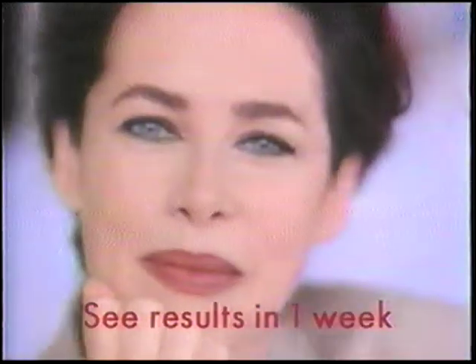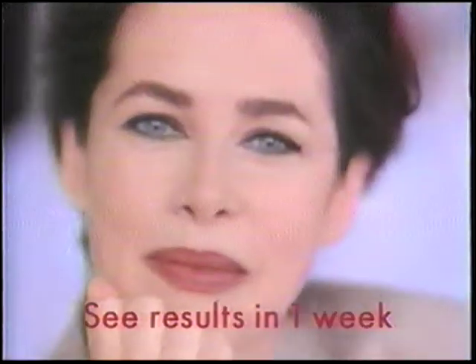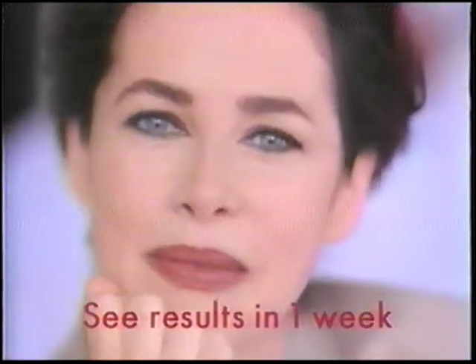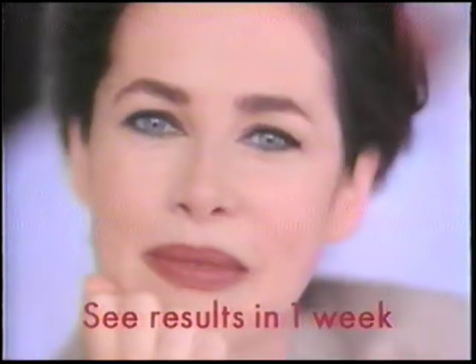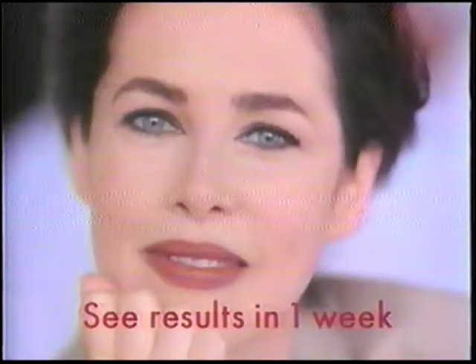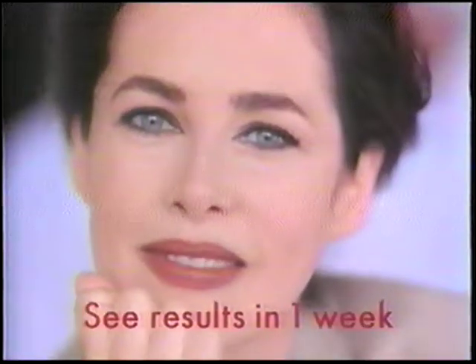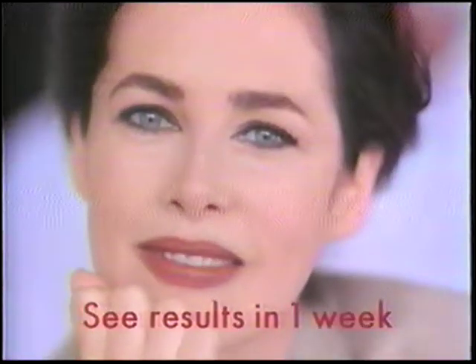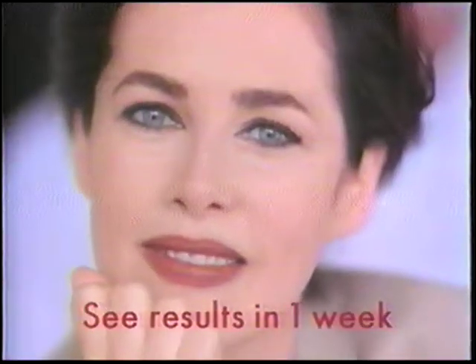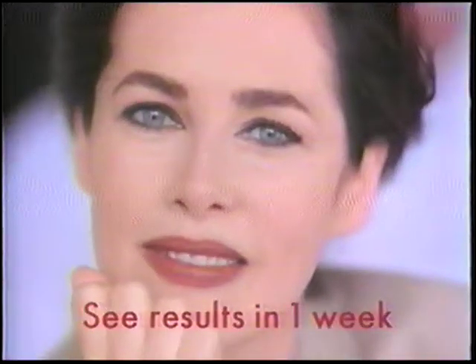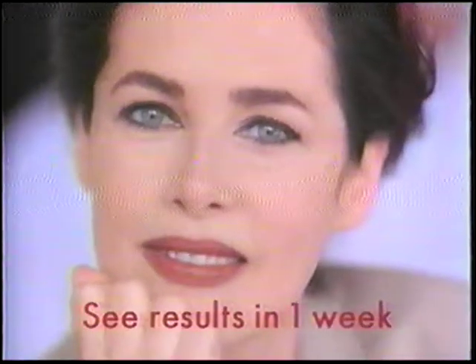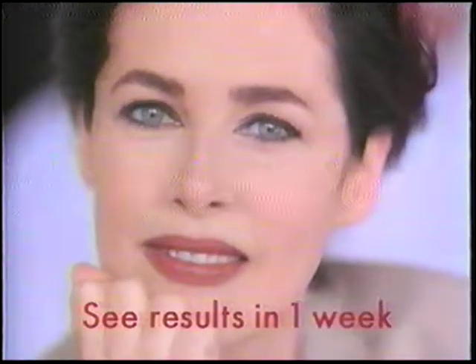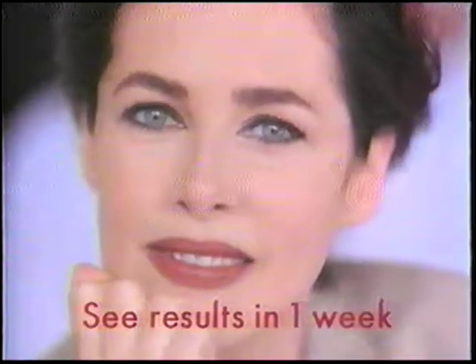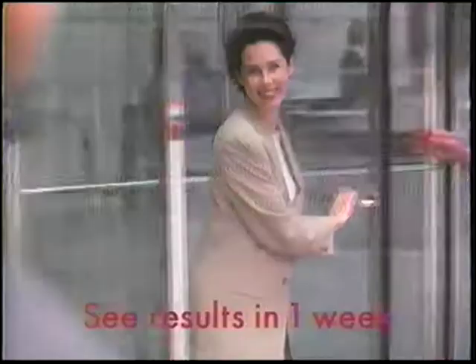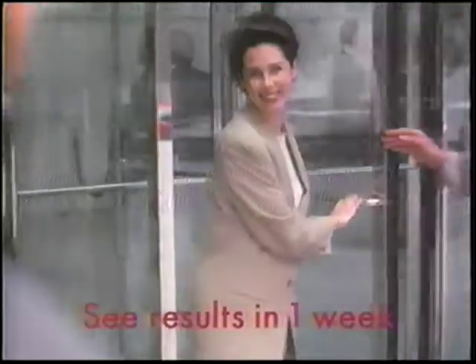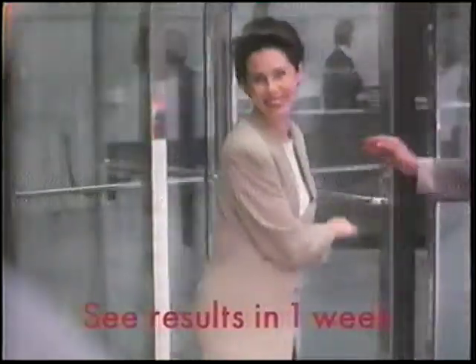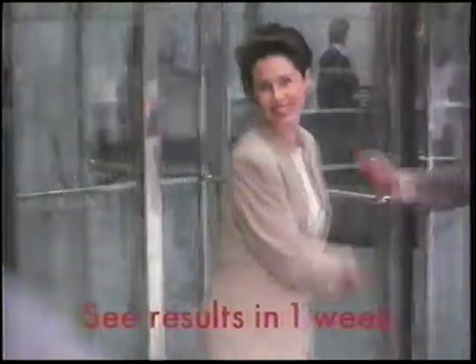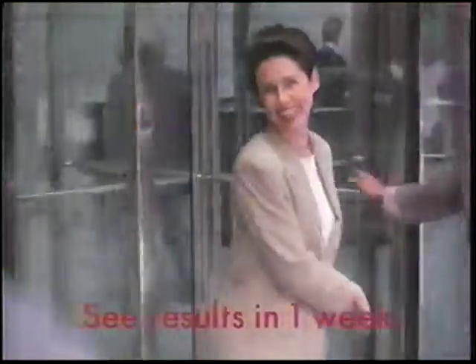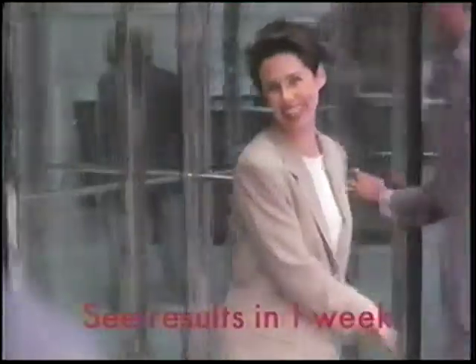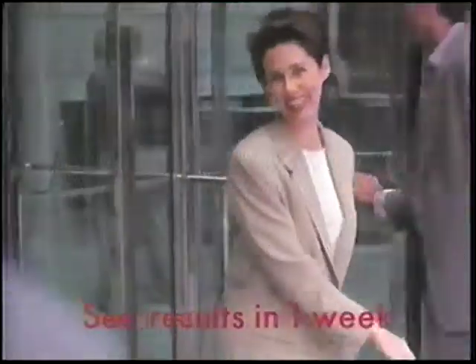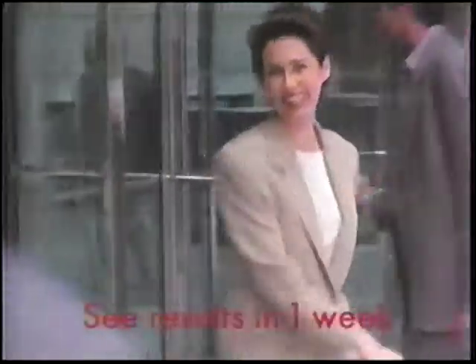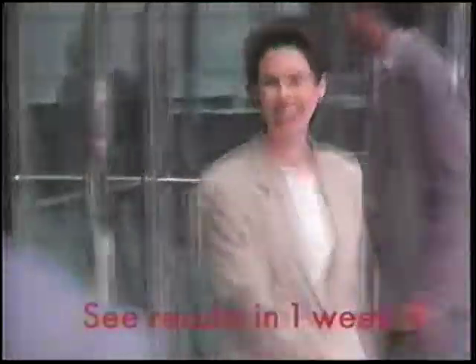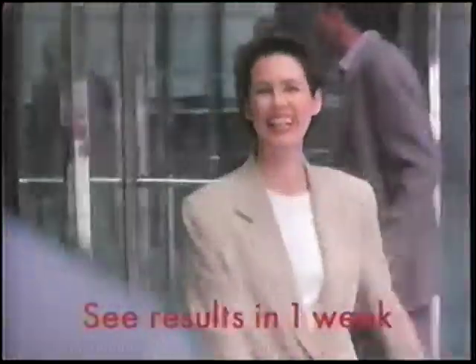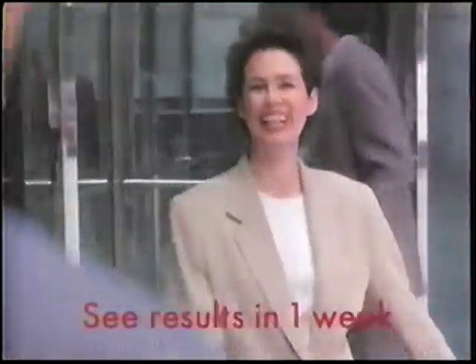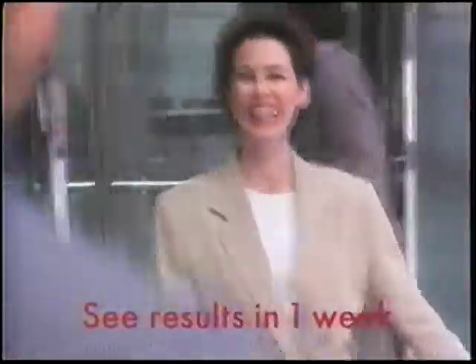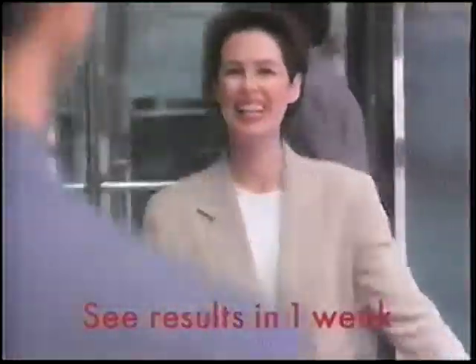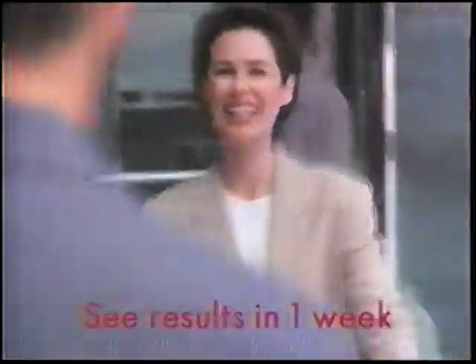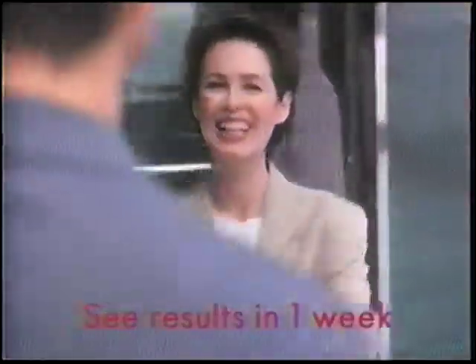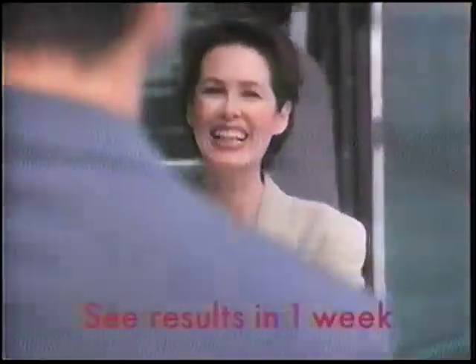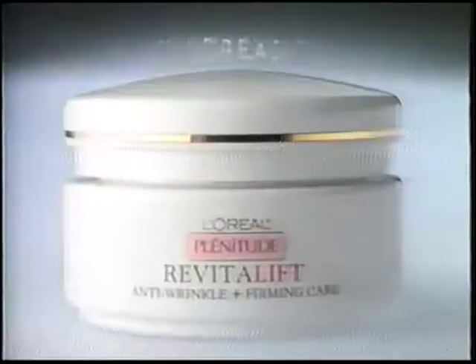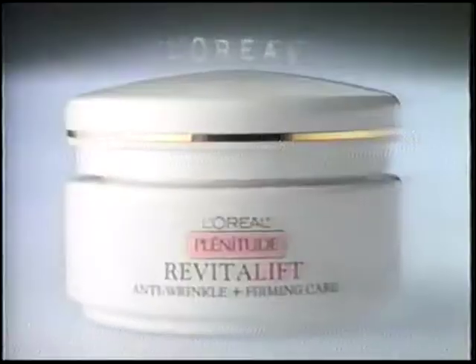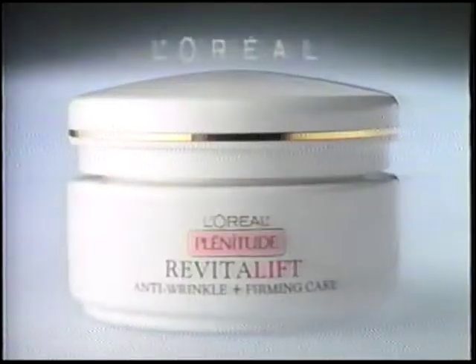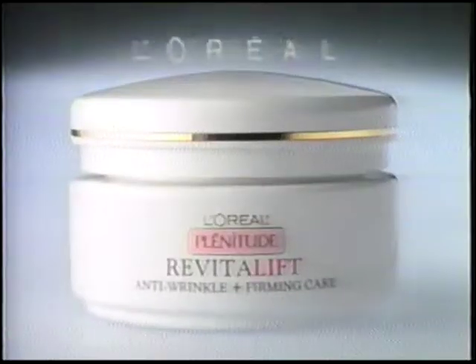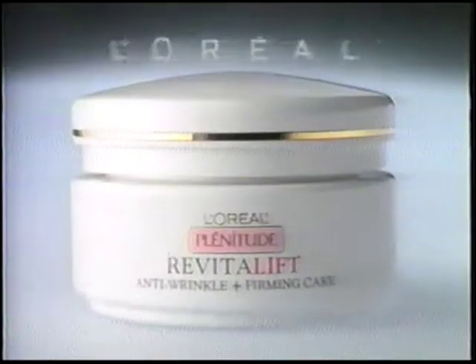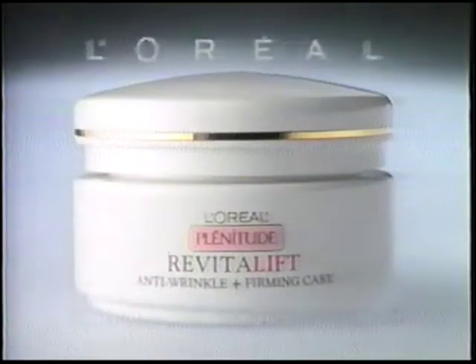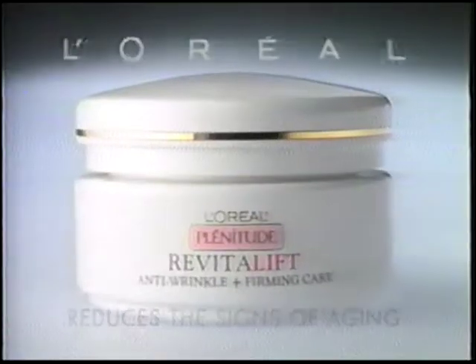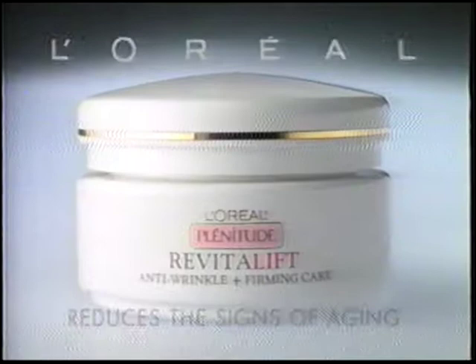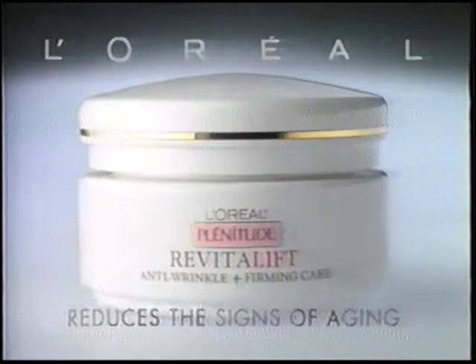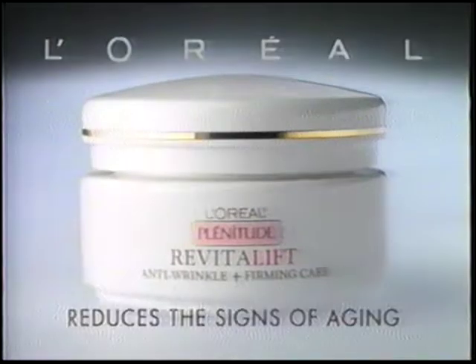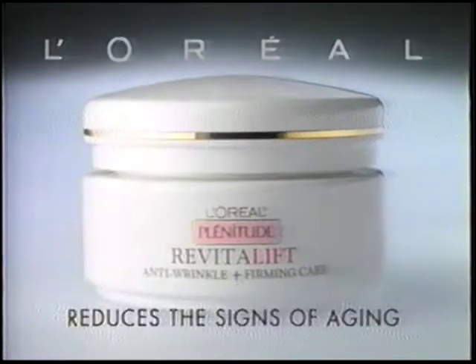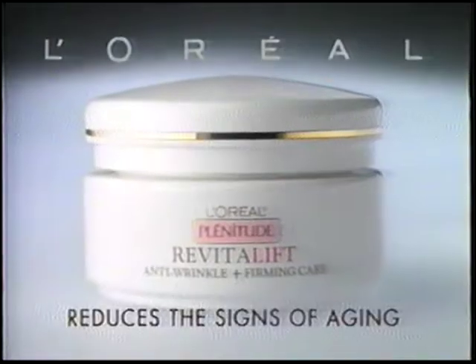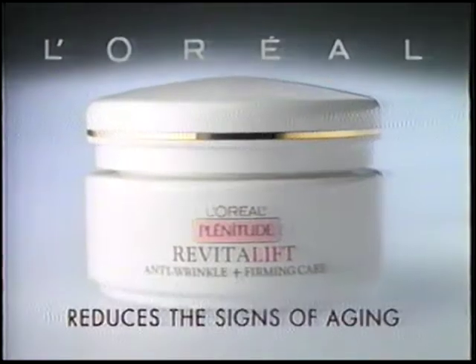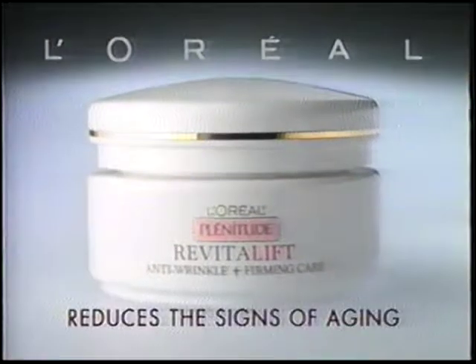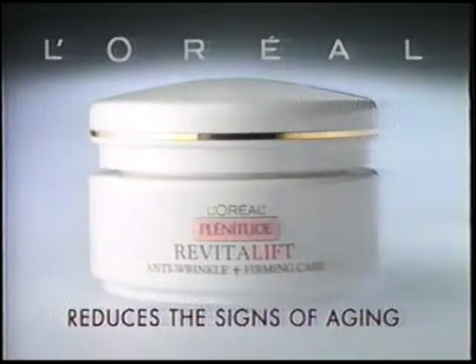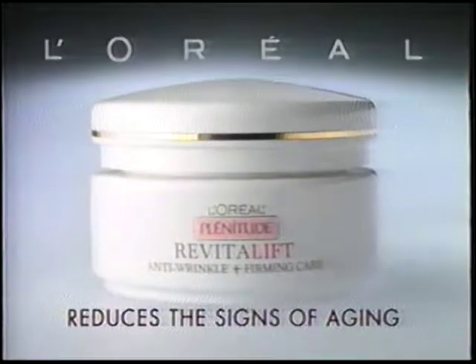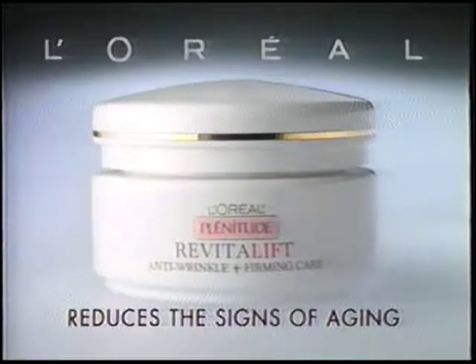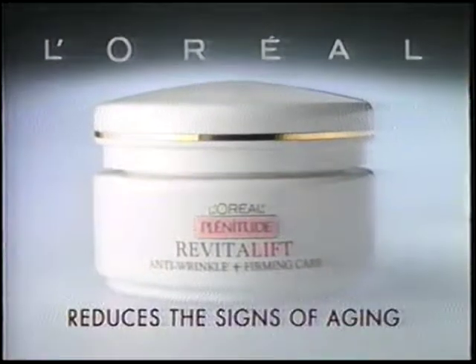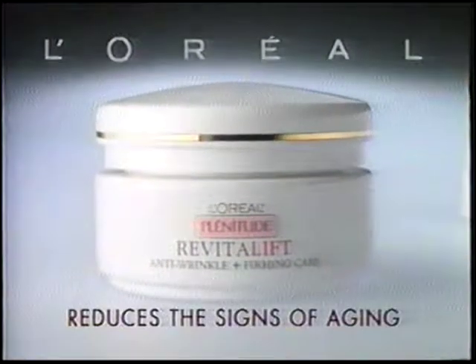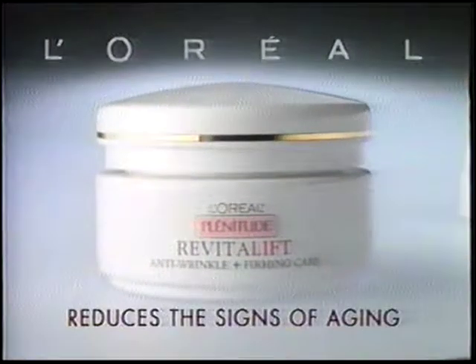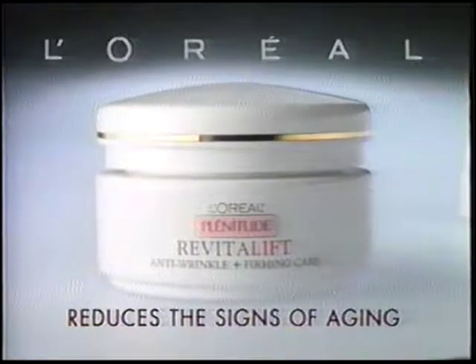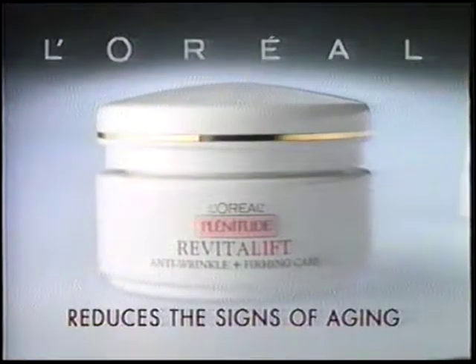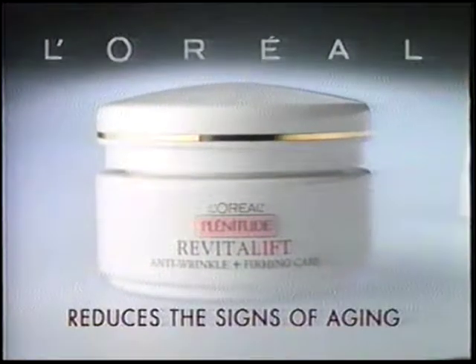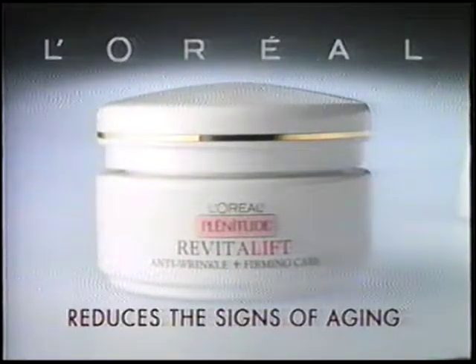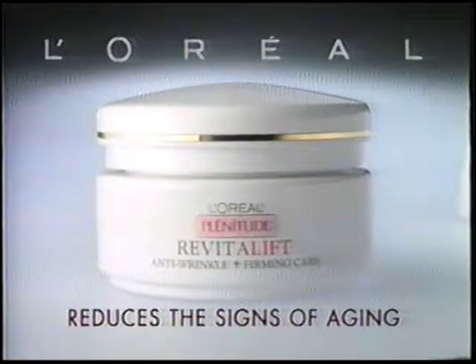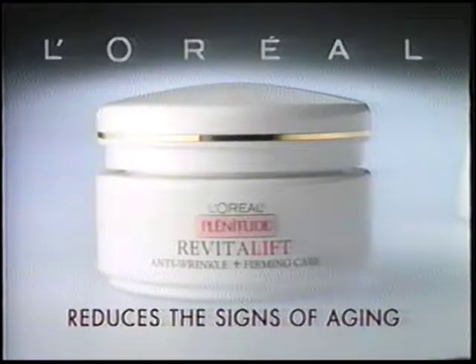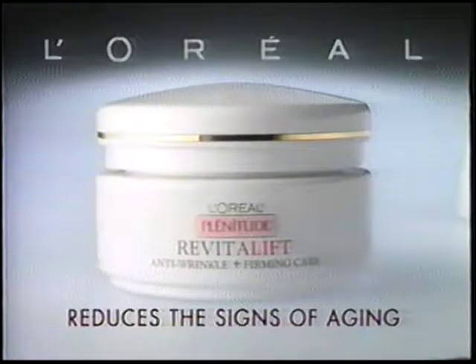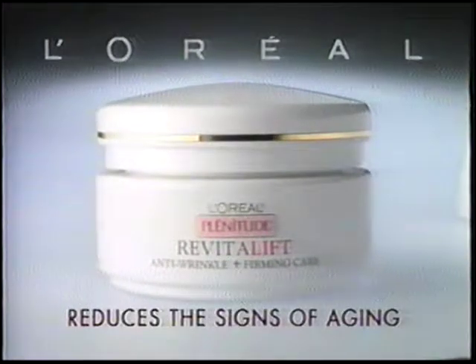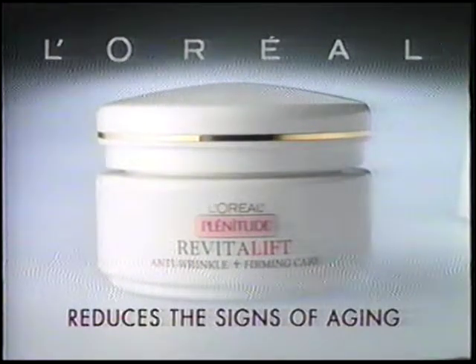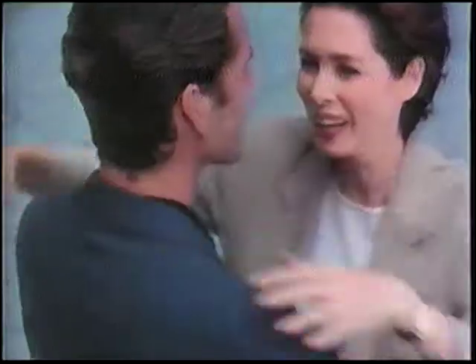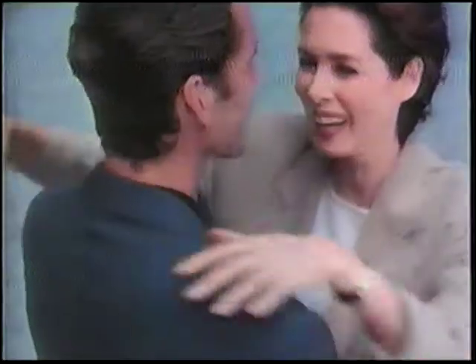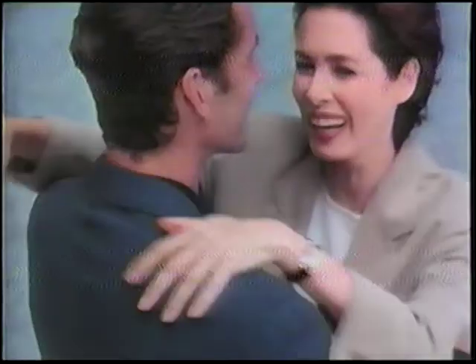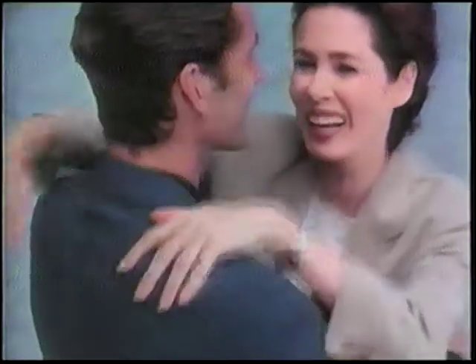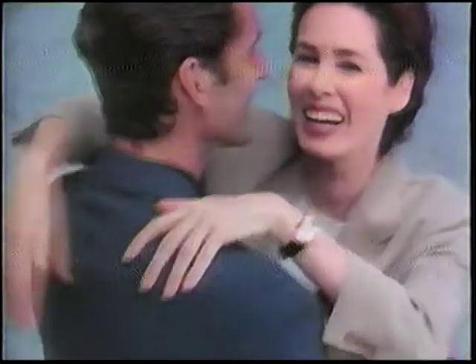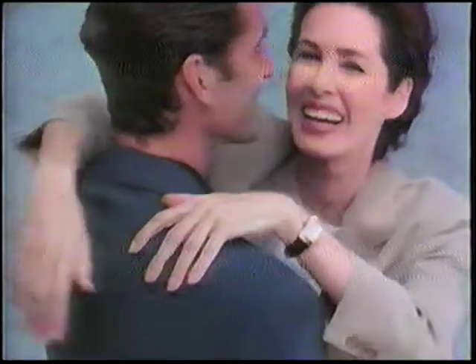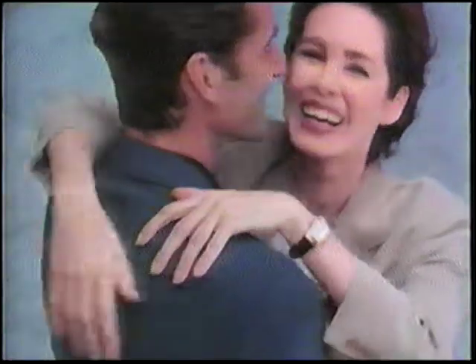See results in just one week. New Plinitude Revitalift from L'Oreal reduces the signs of aging.